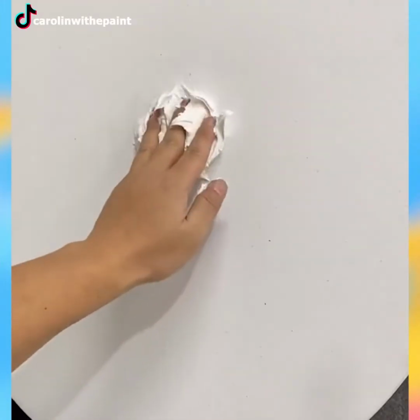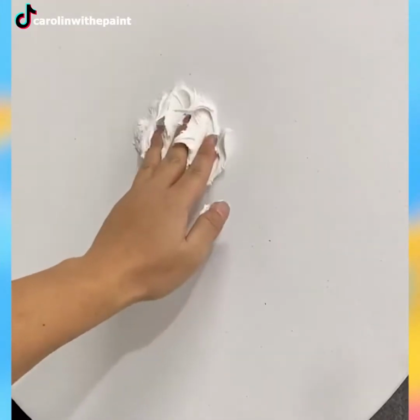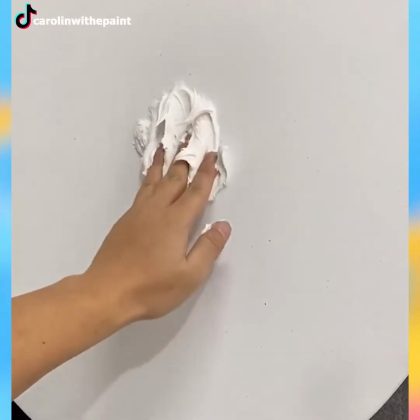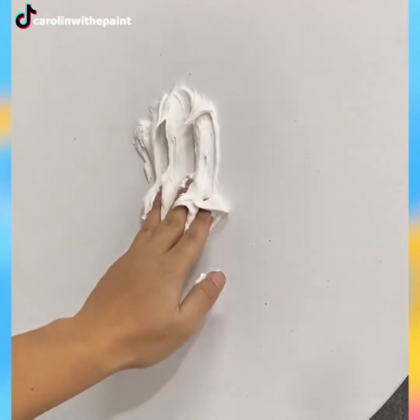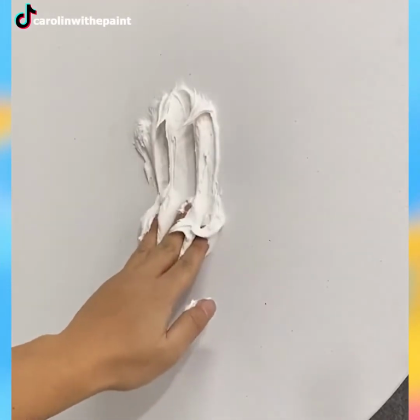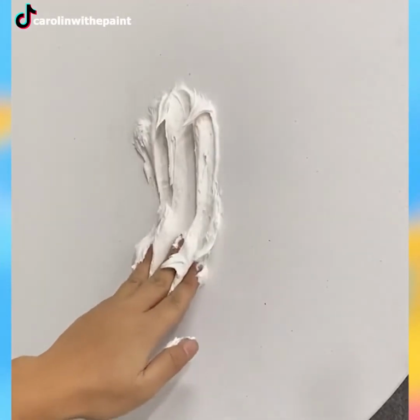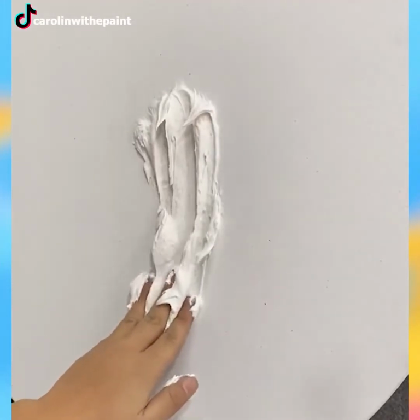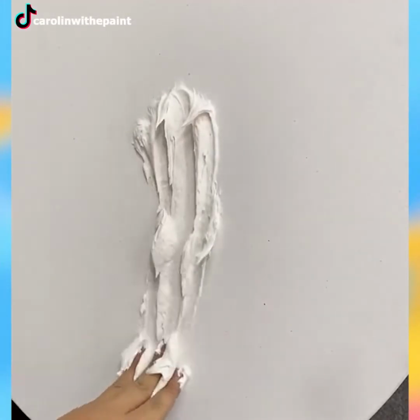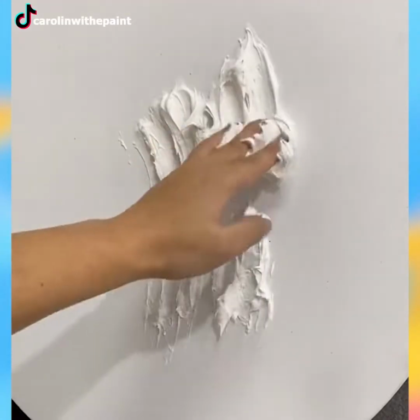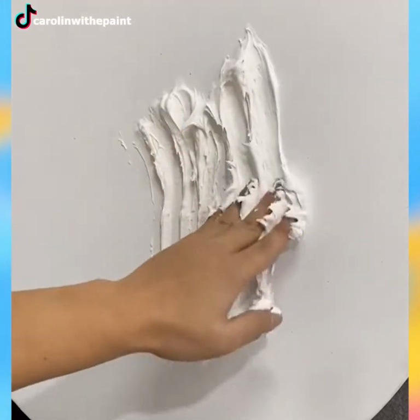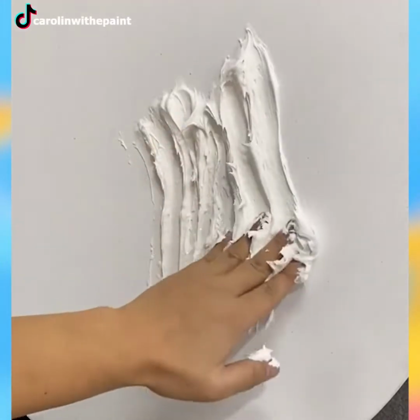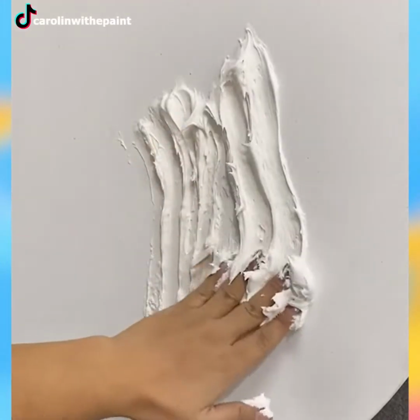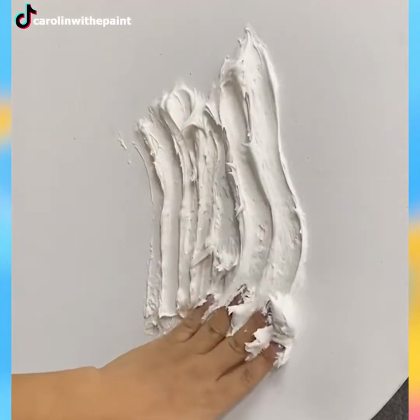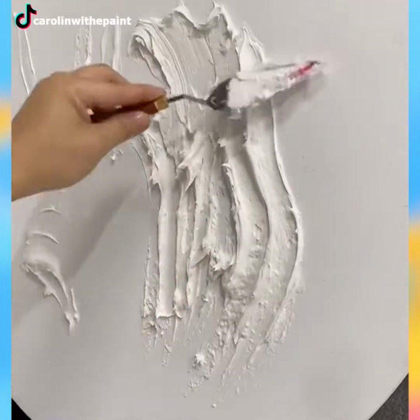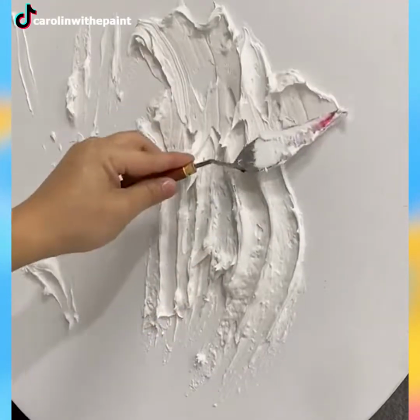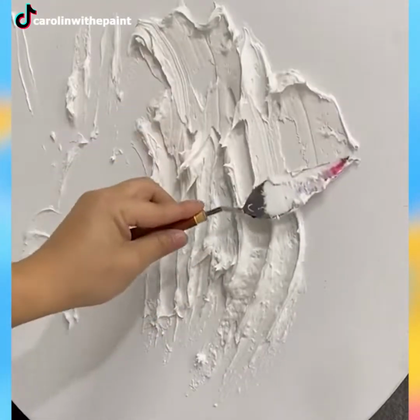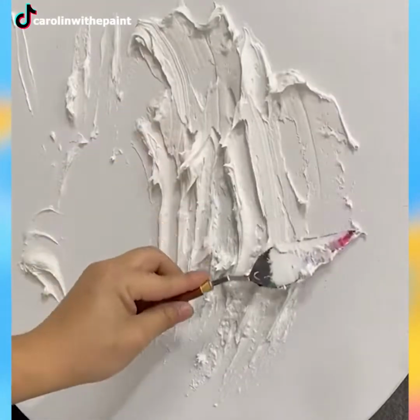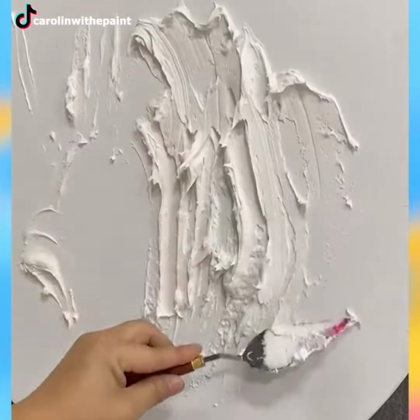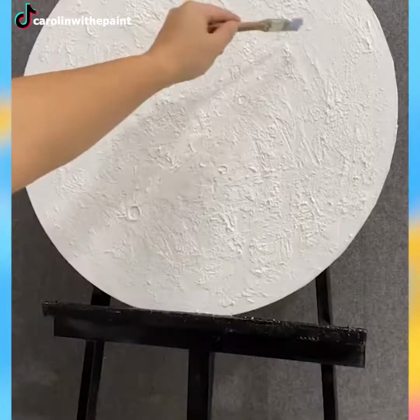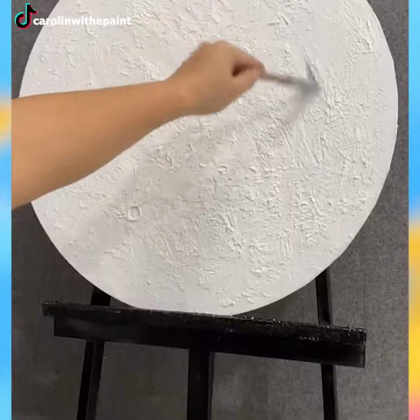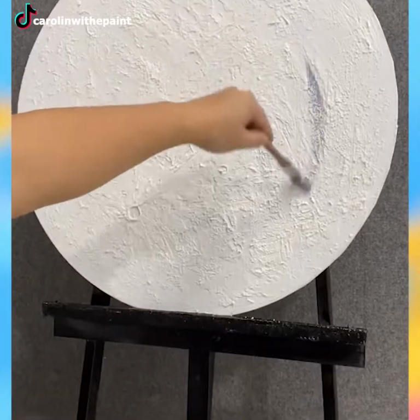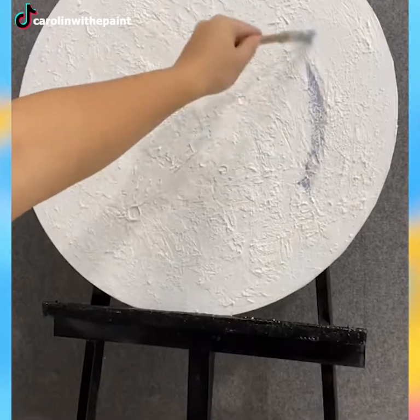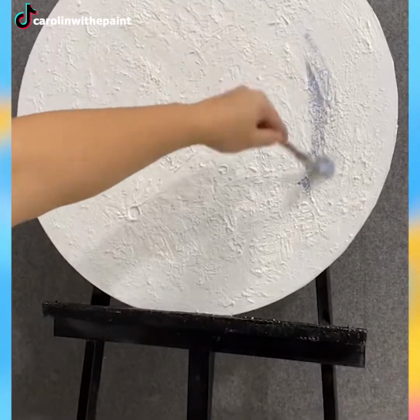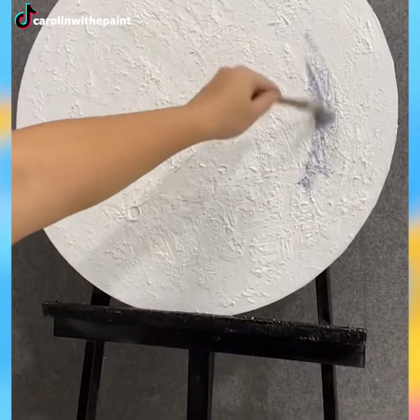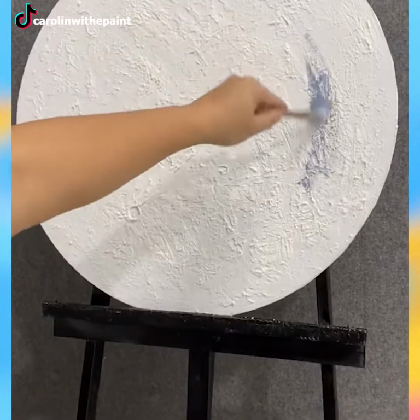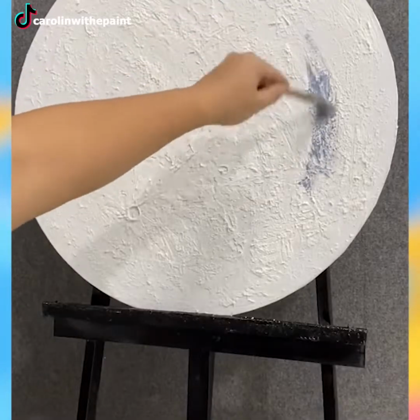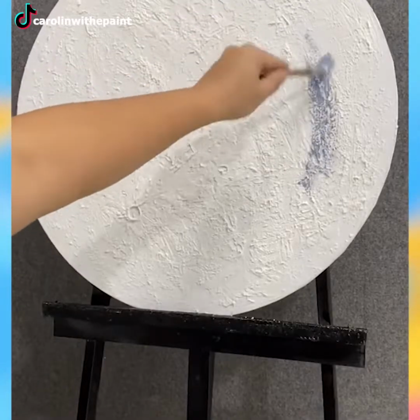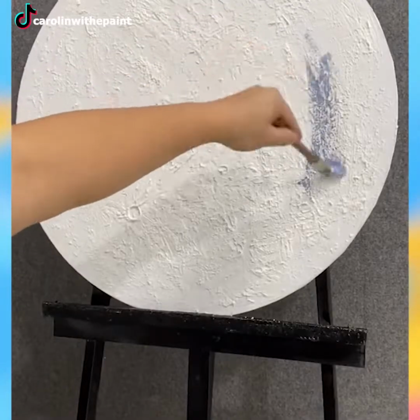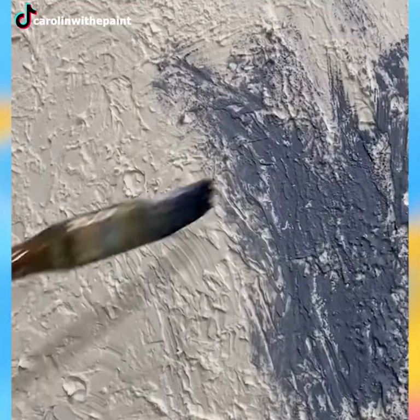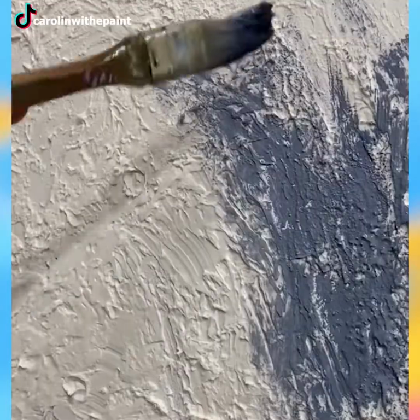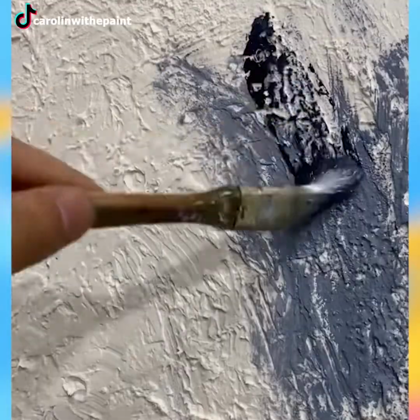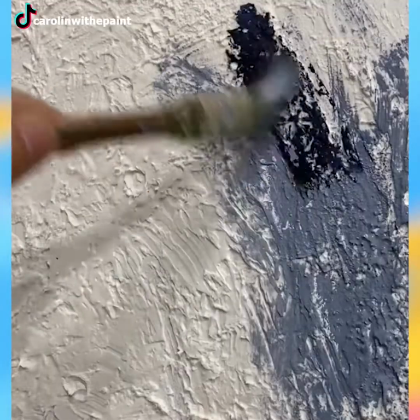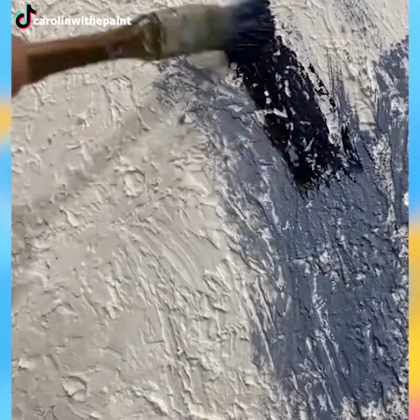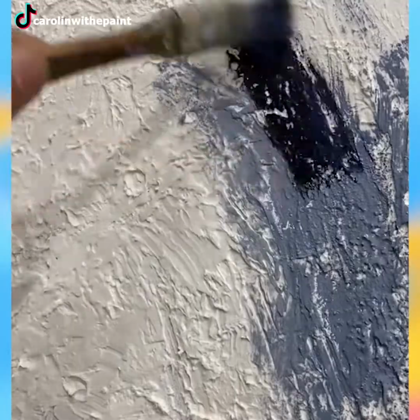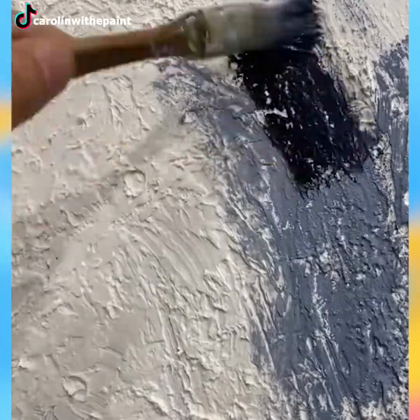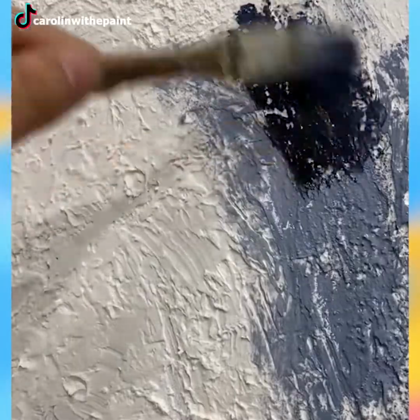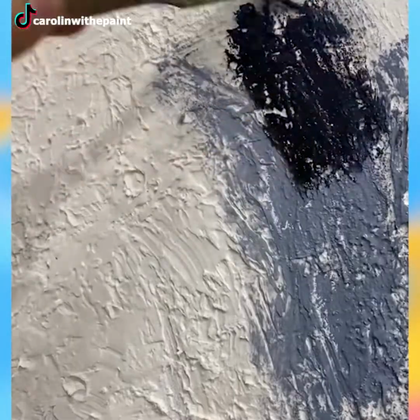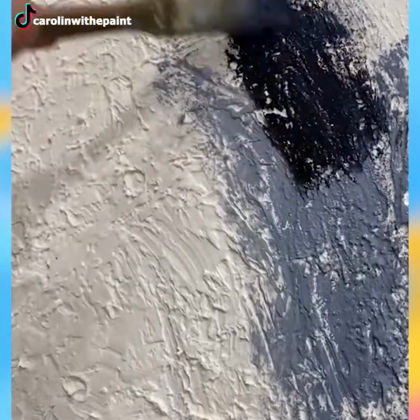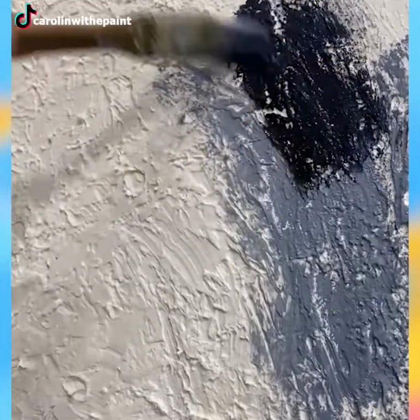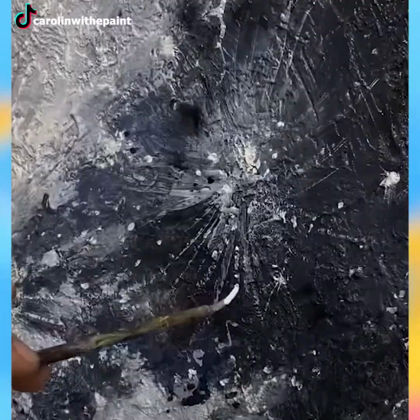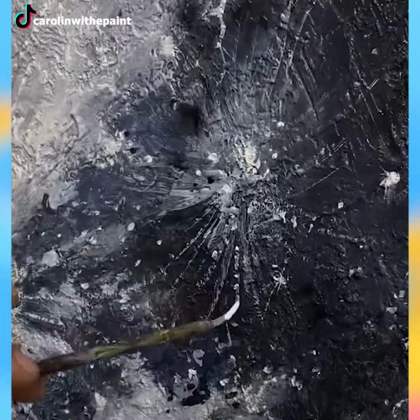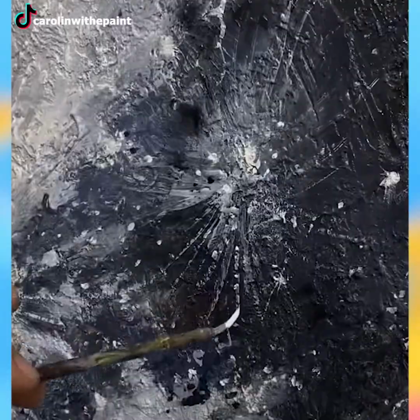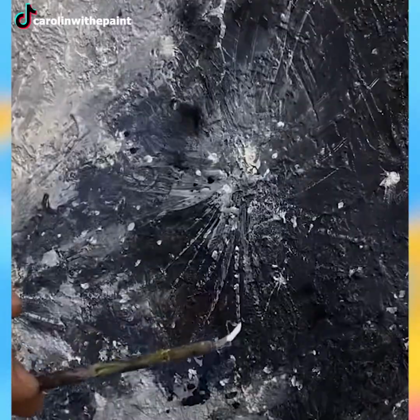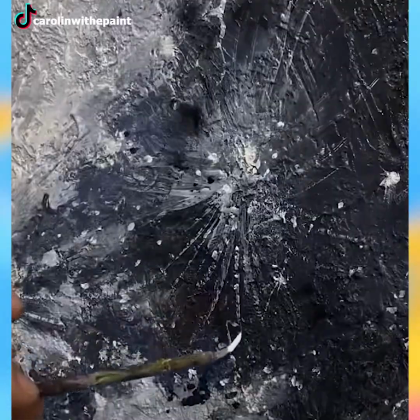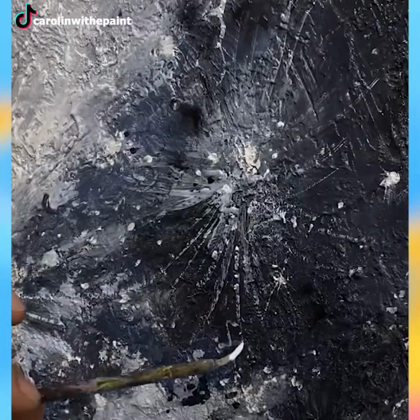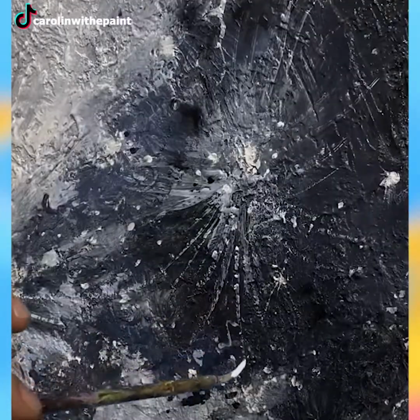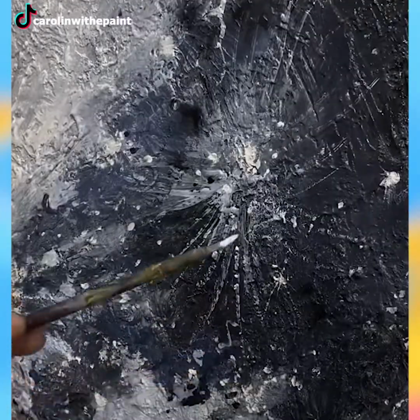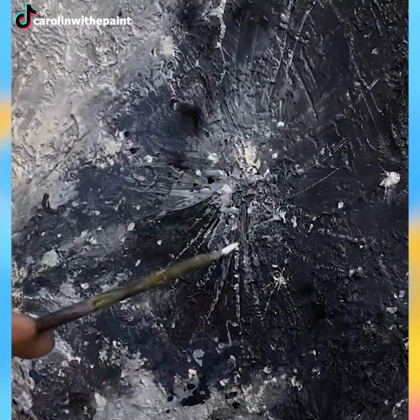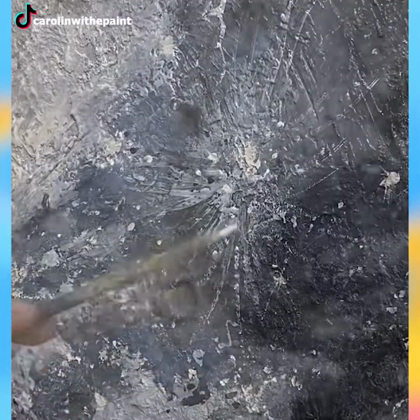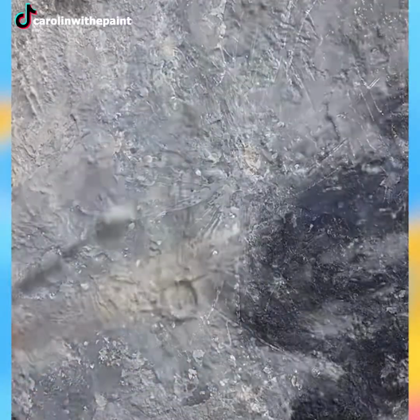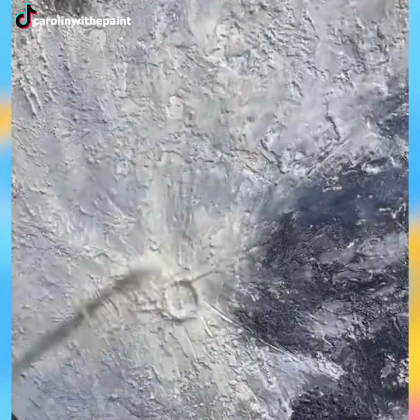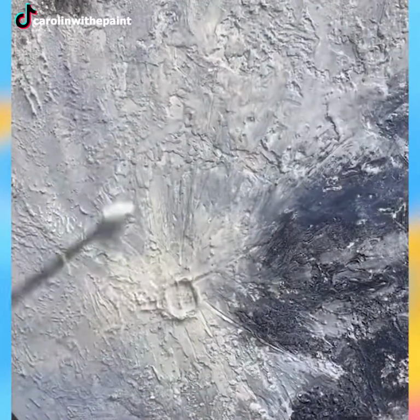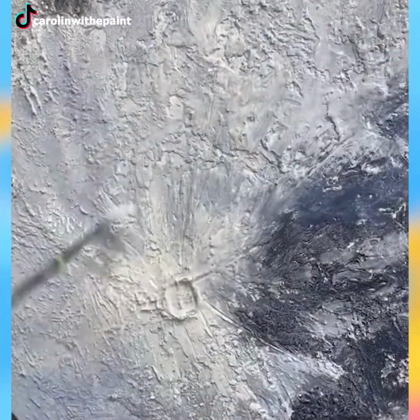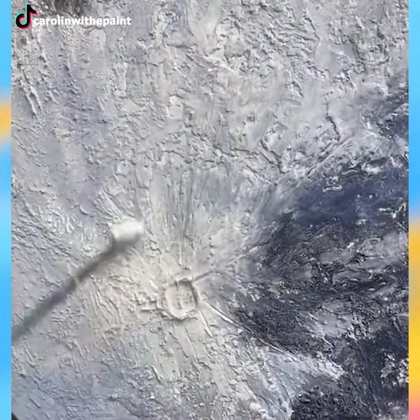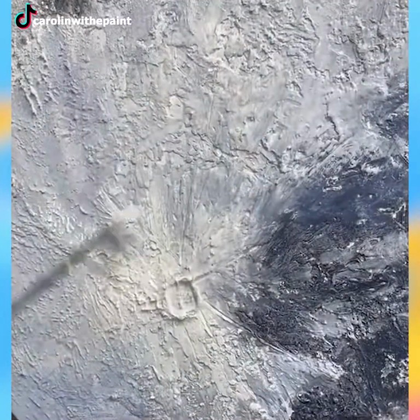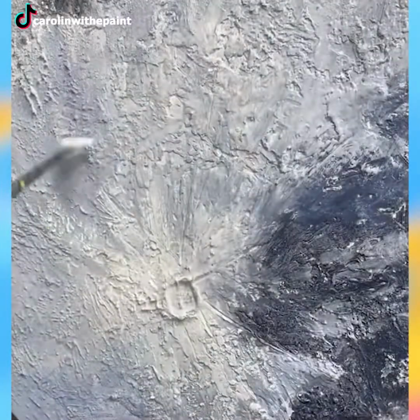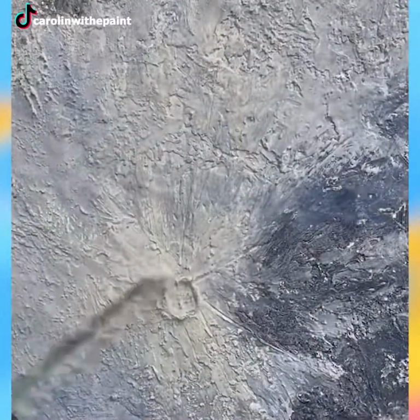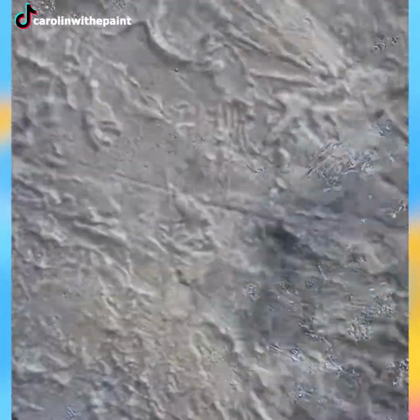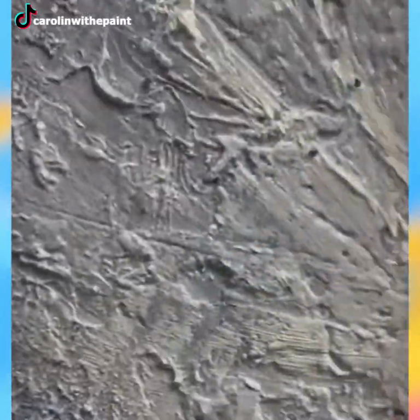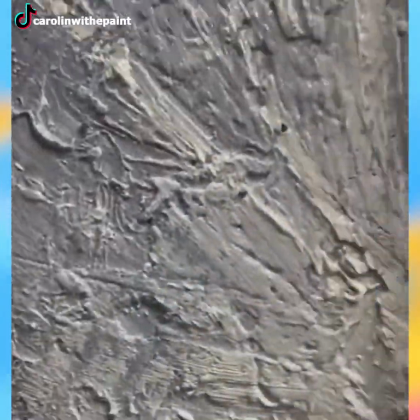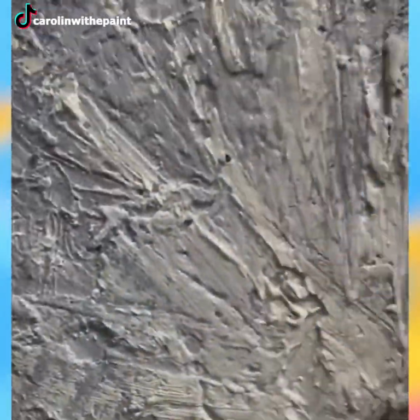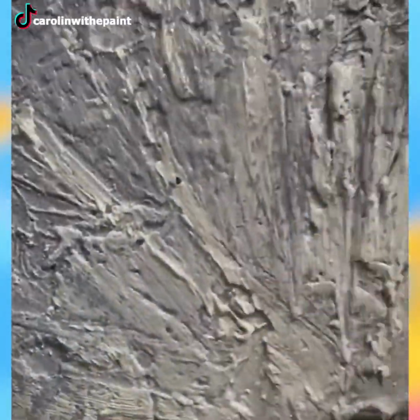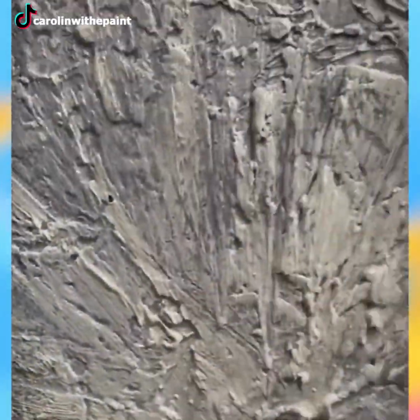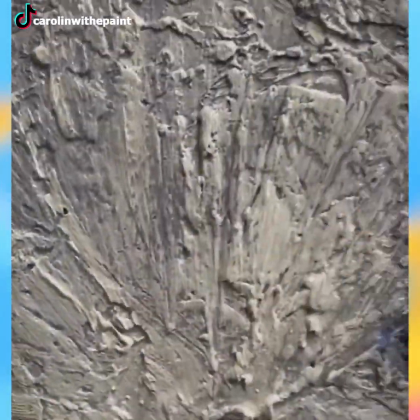Never have I seen the perfect work of art that was made this way until now. The moon looks absolutely stunning, to be frank.